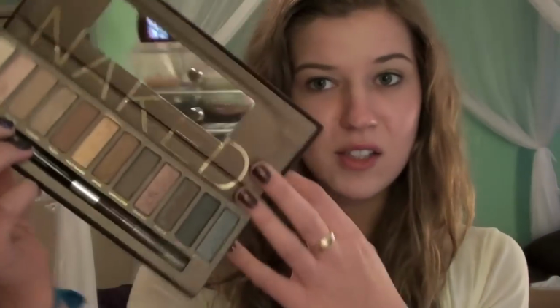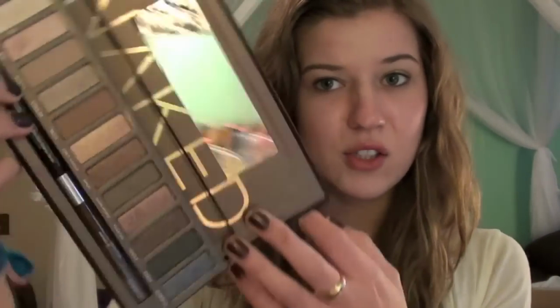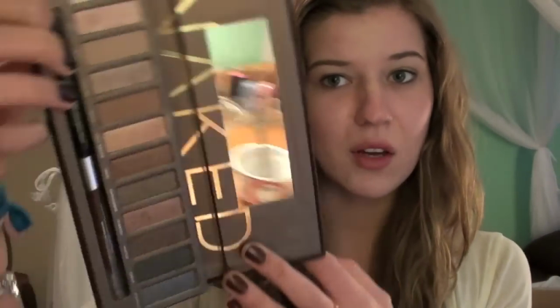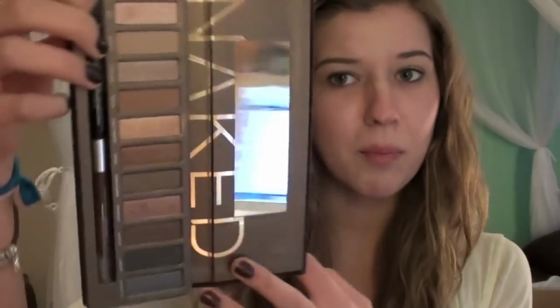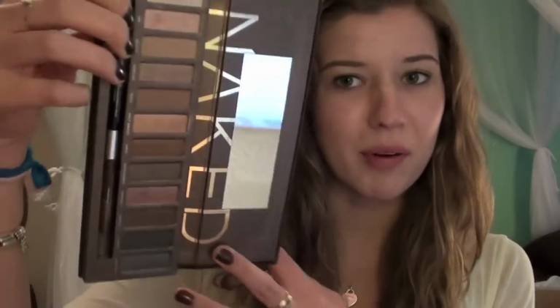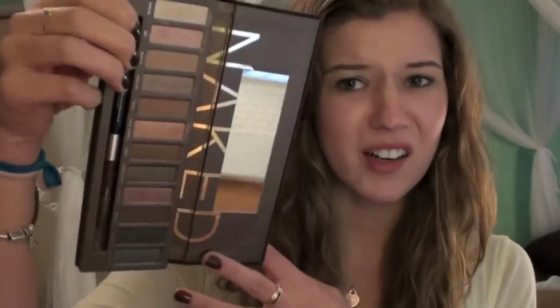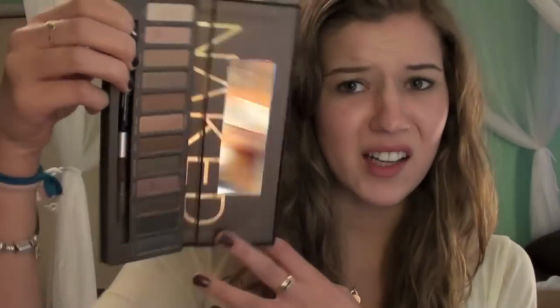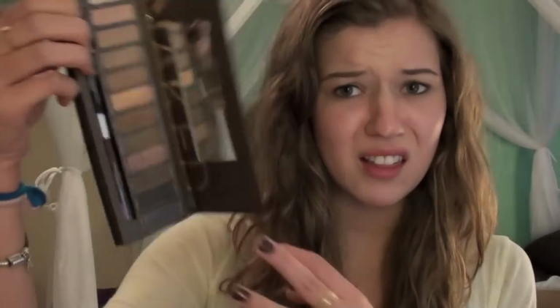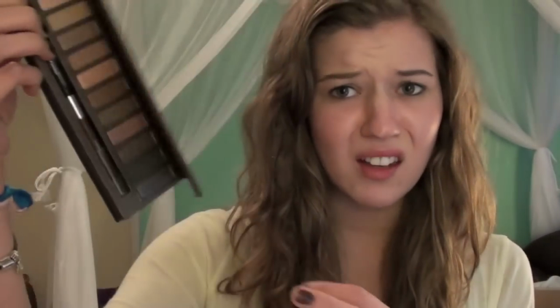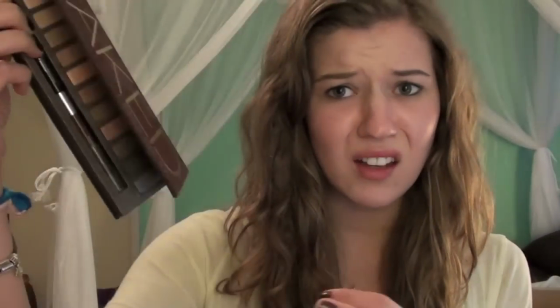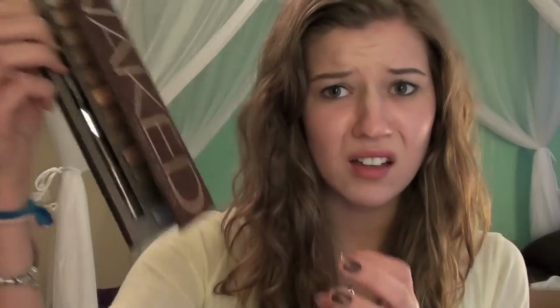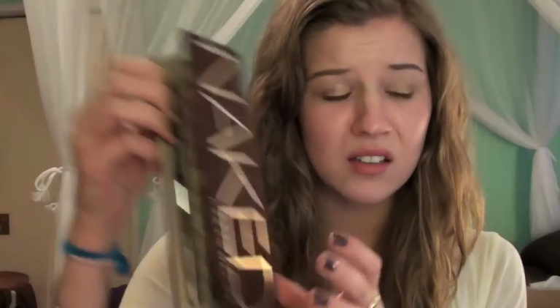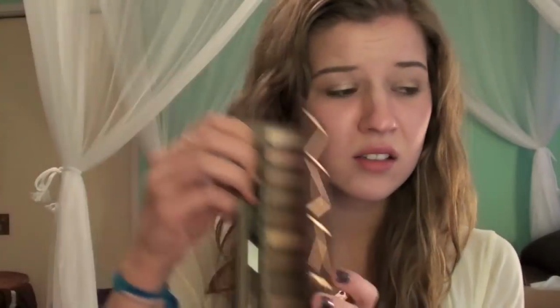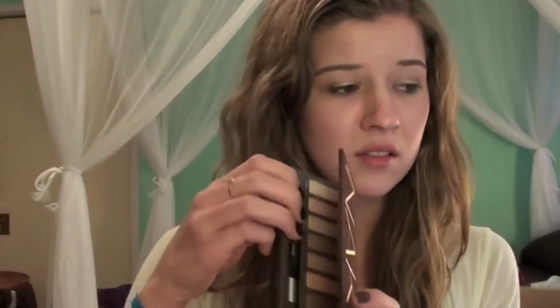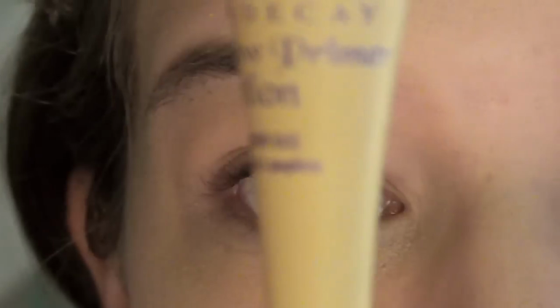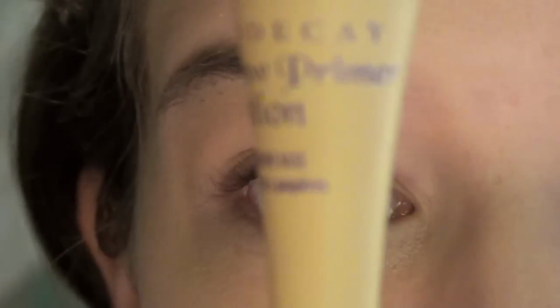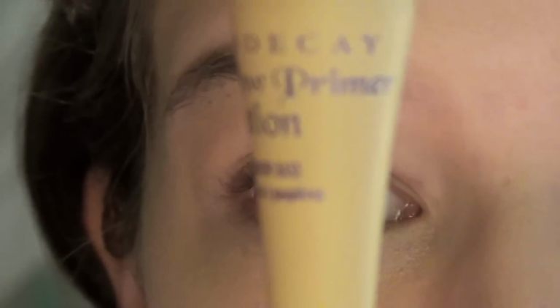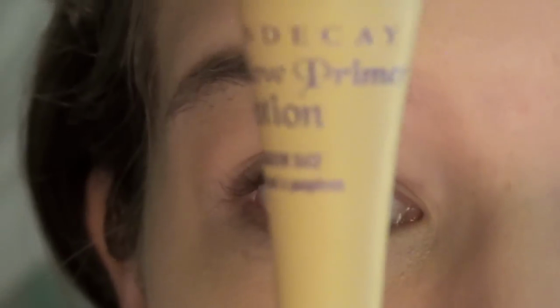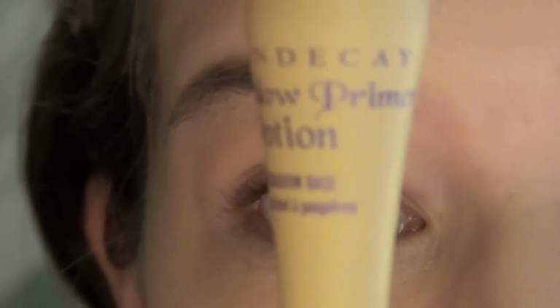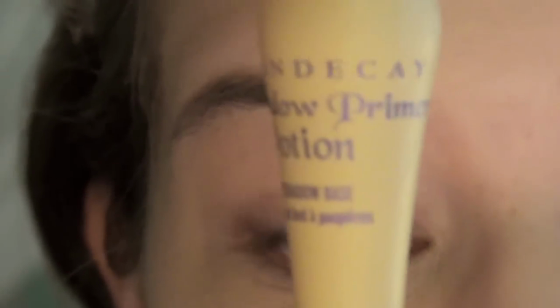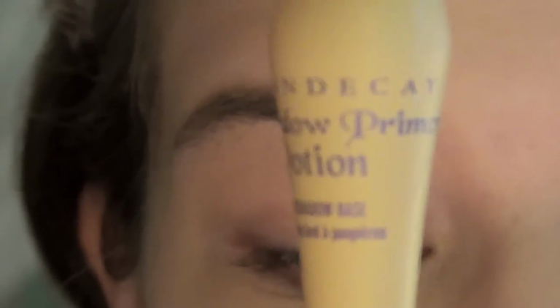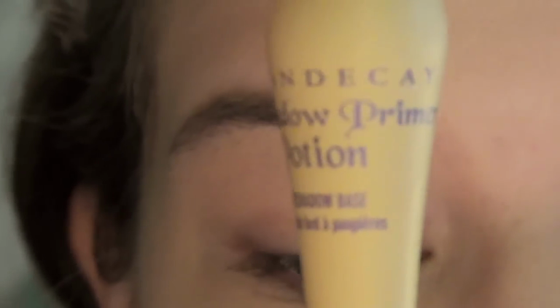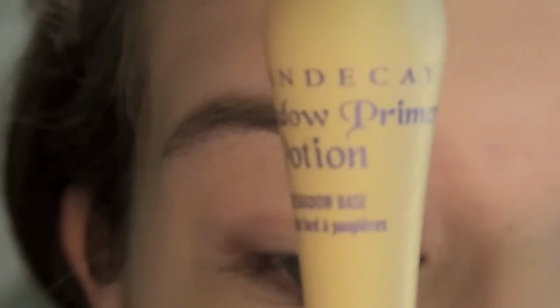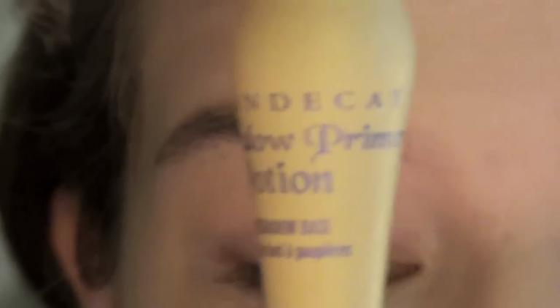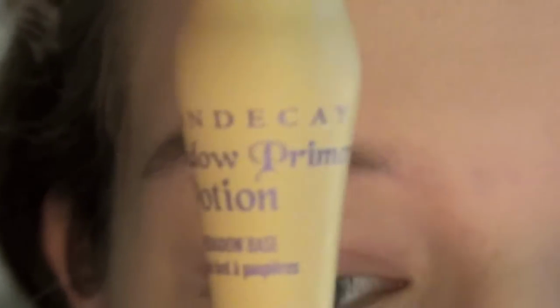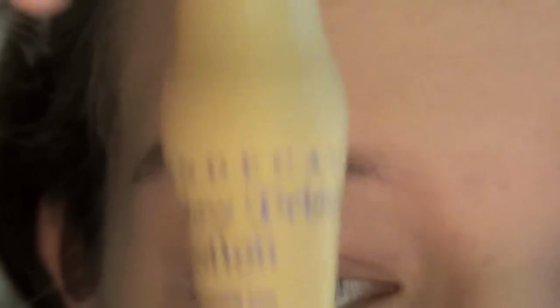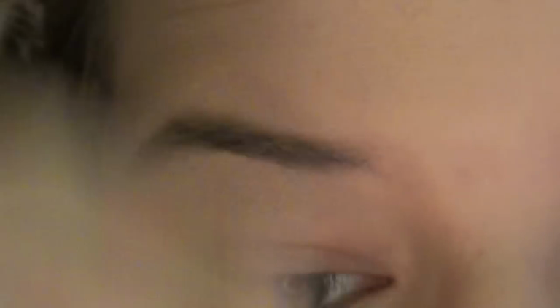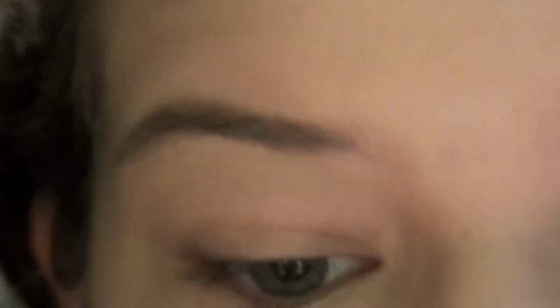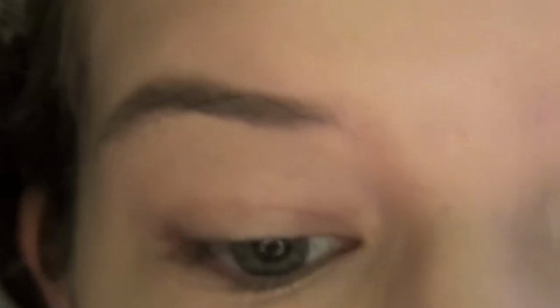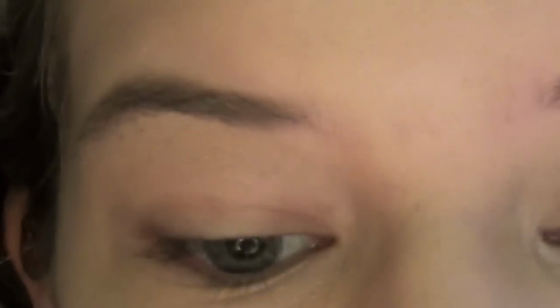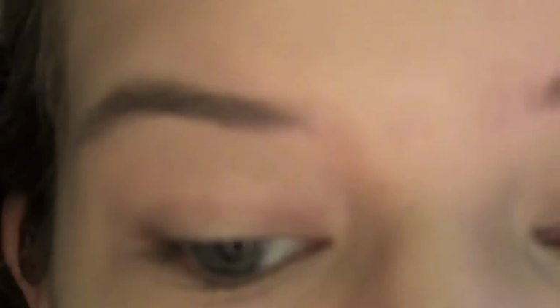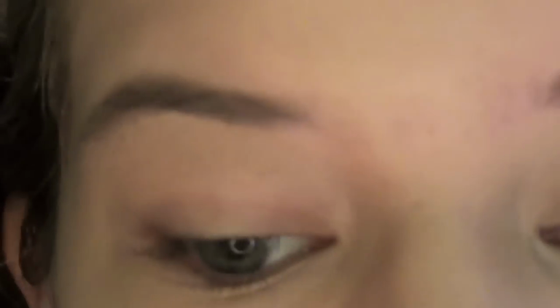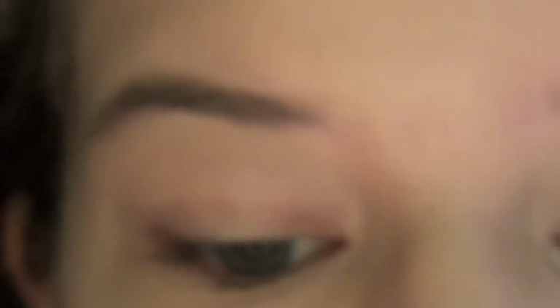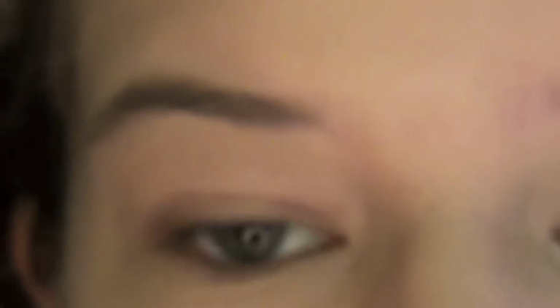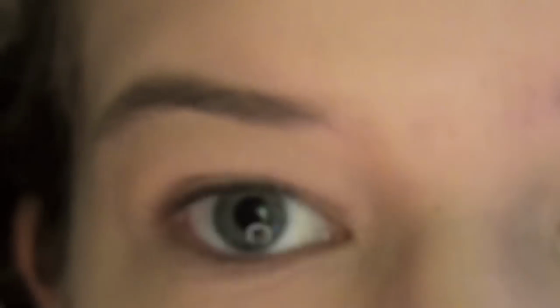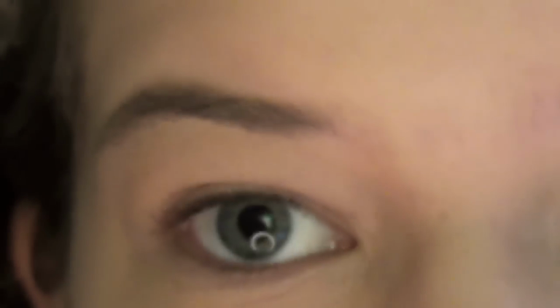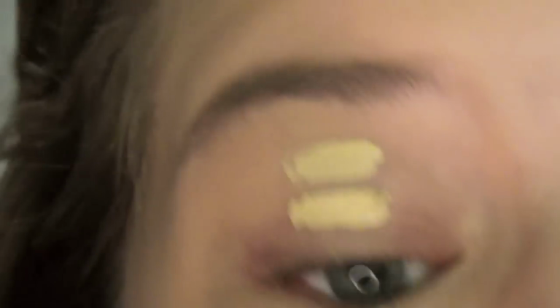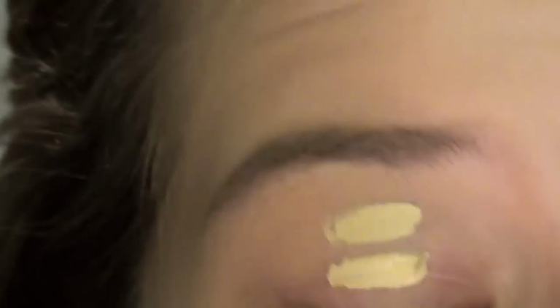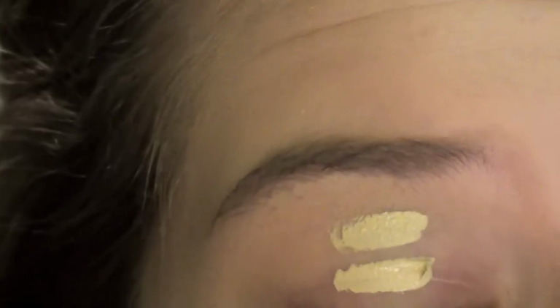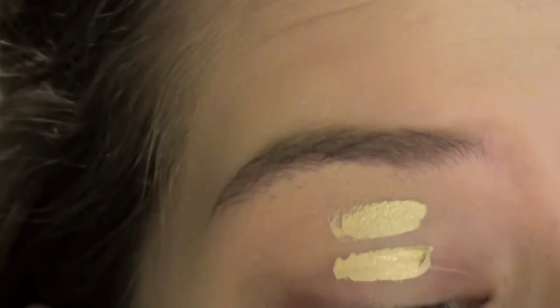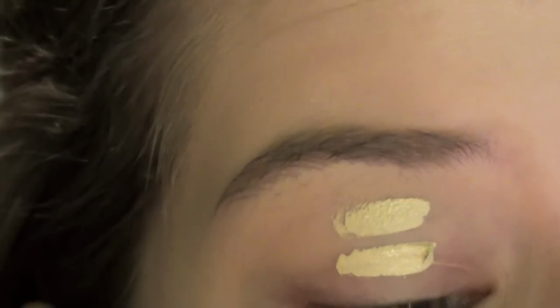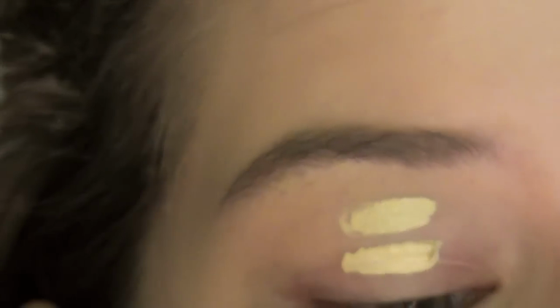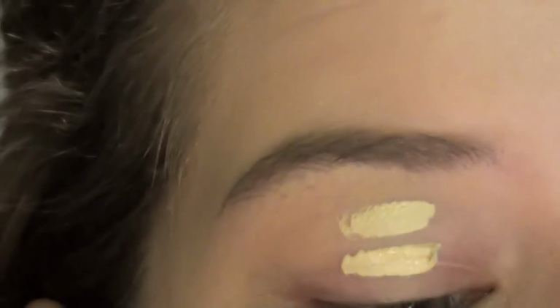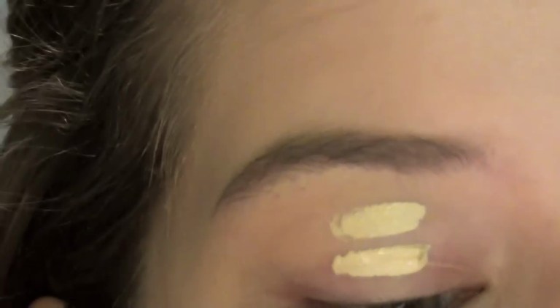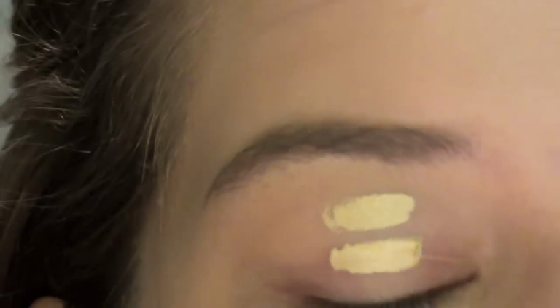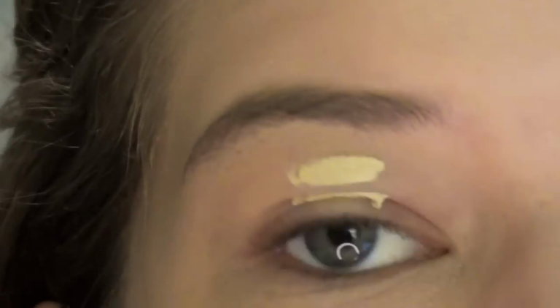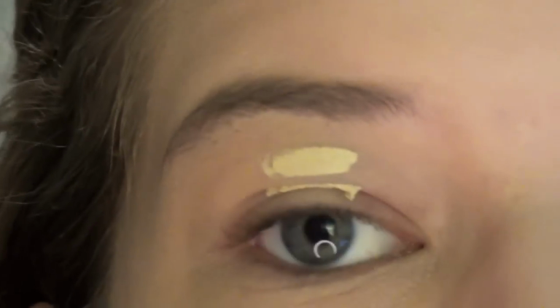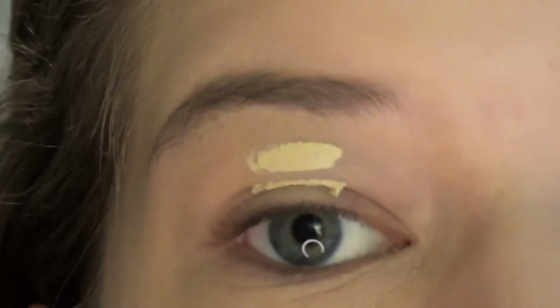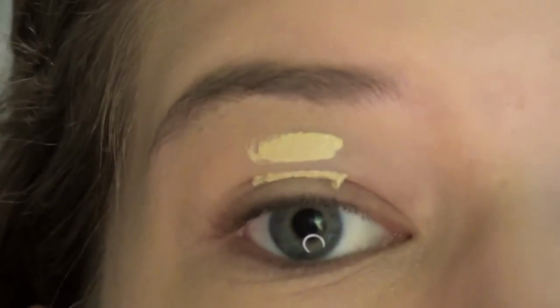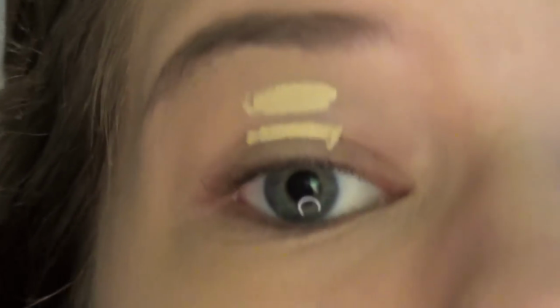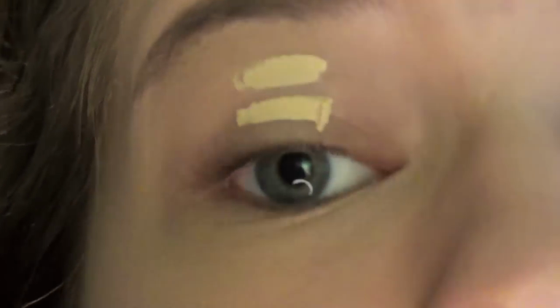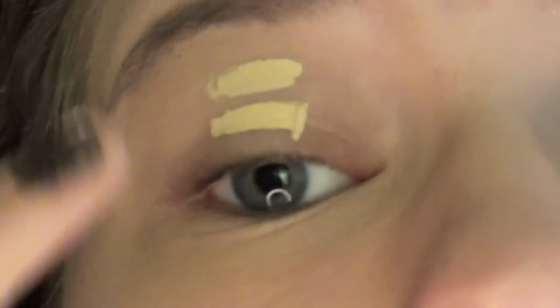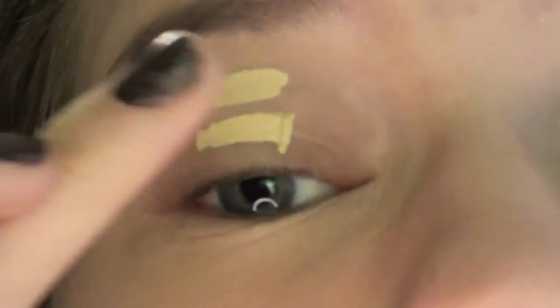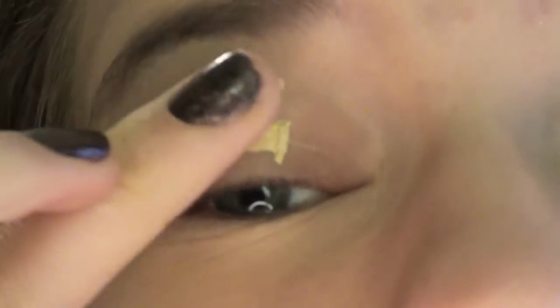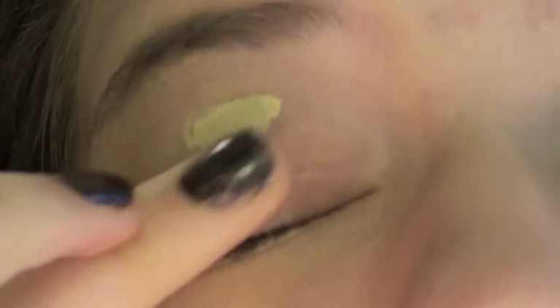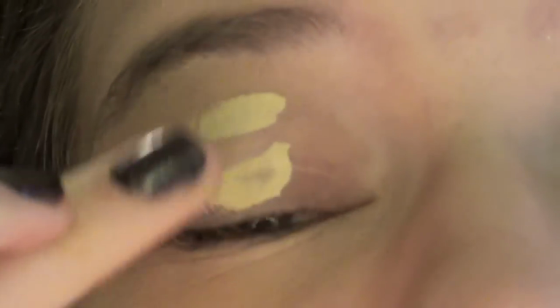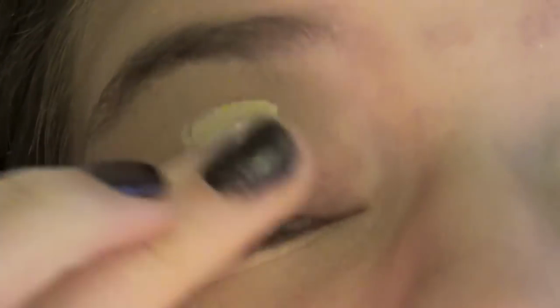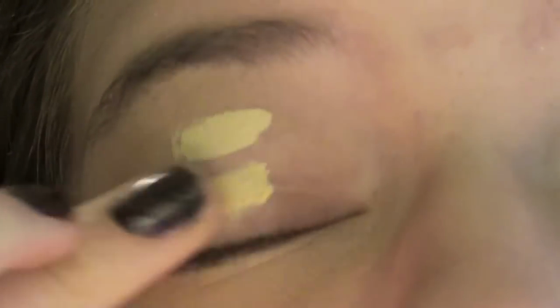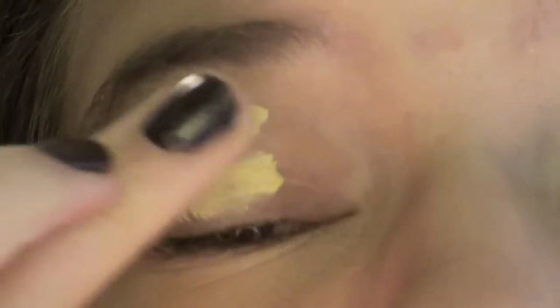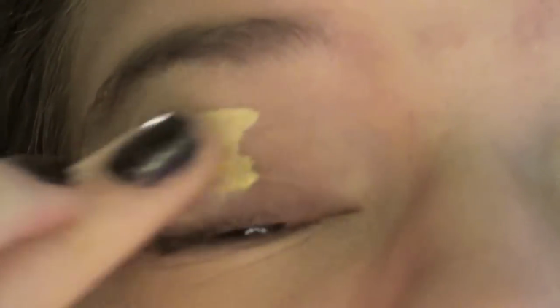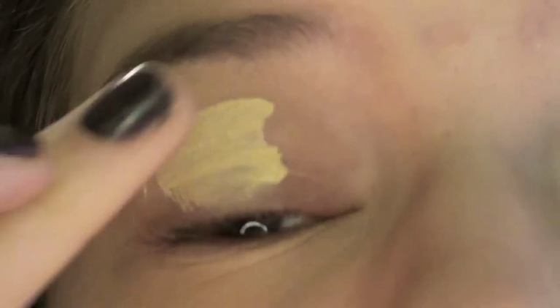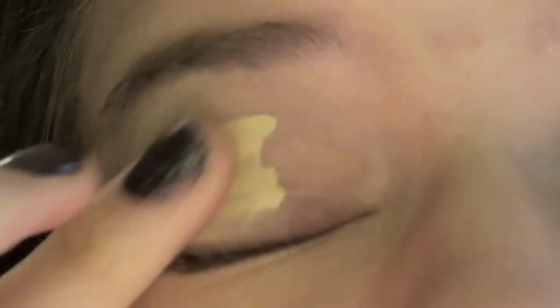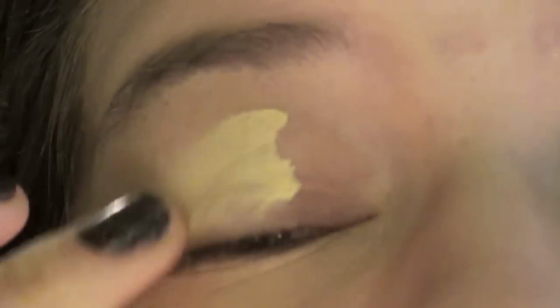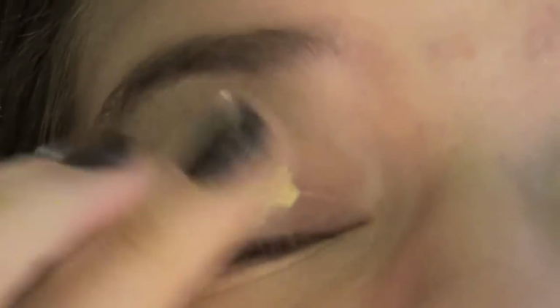It's so pretty. So first I'm going to take my Urban Decay Primer Potion Eden, like I always do, and blend that with my finger.